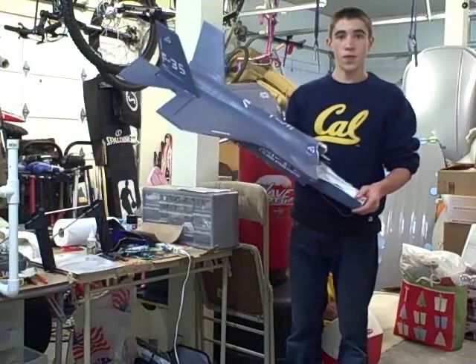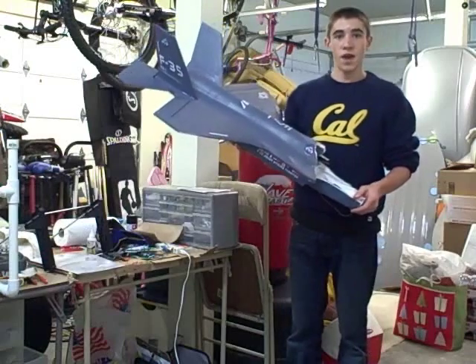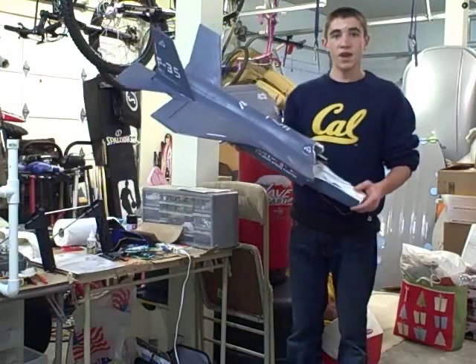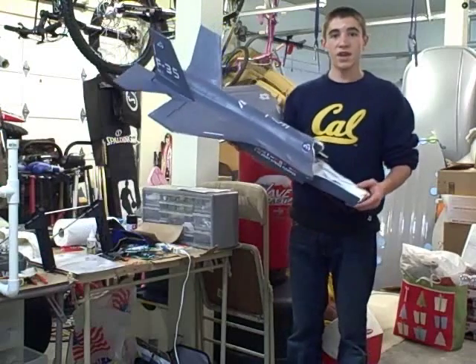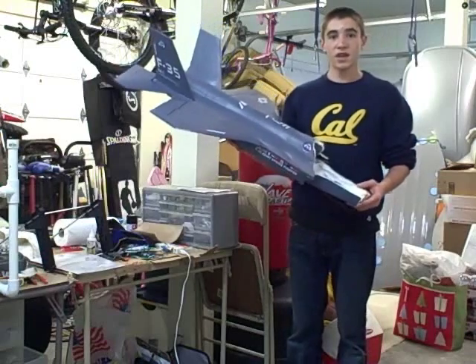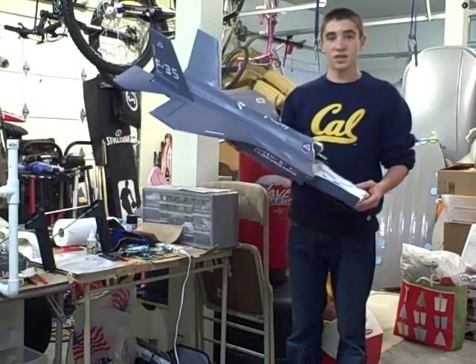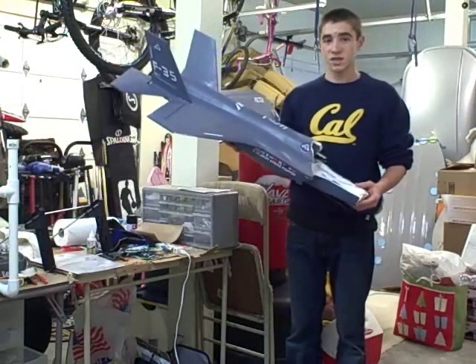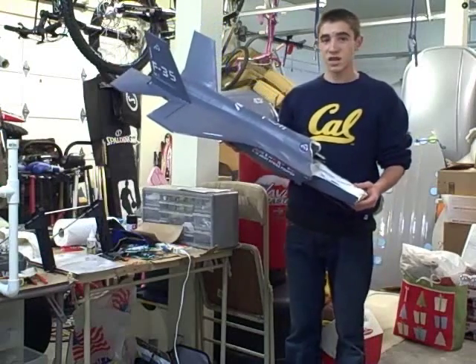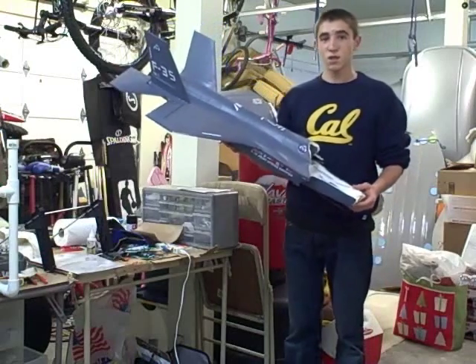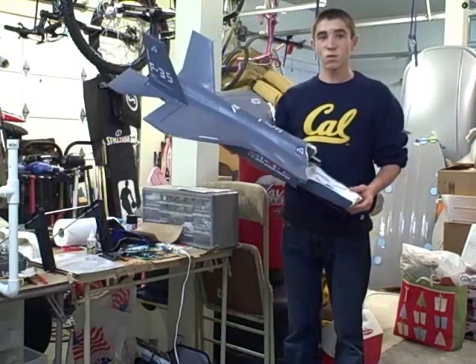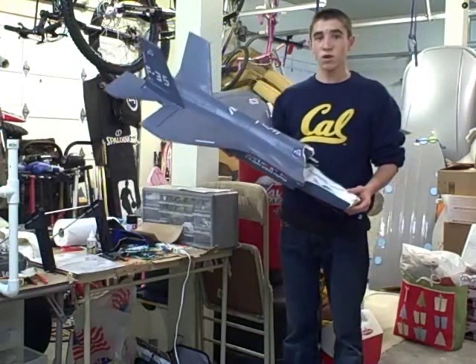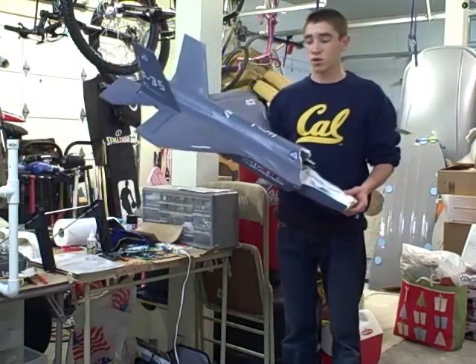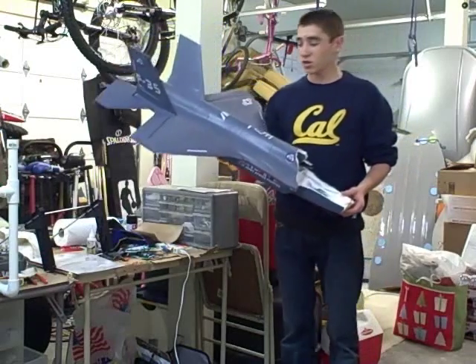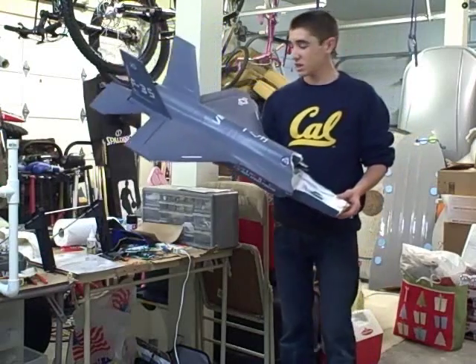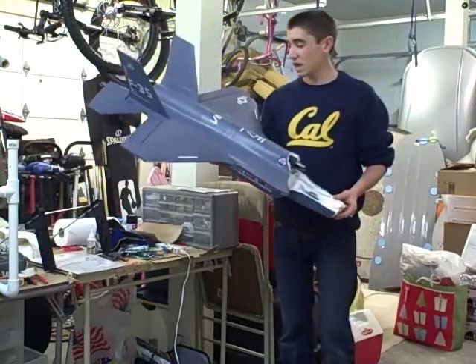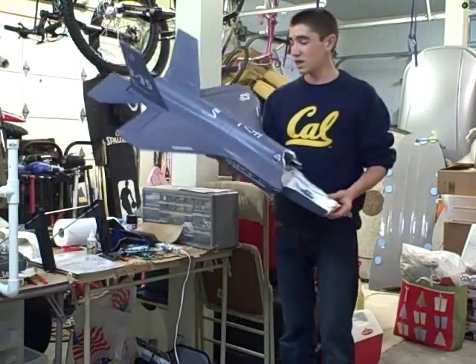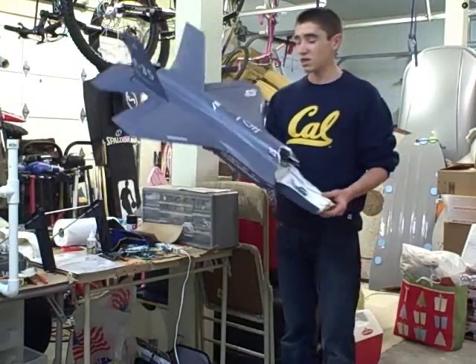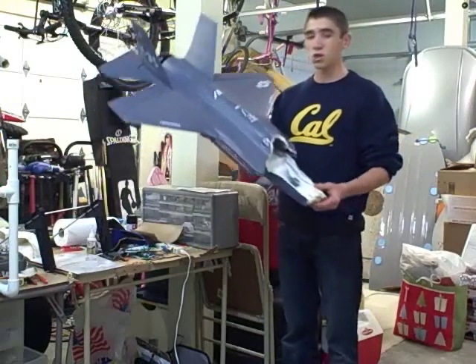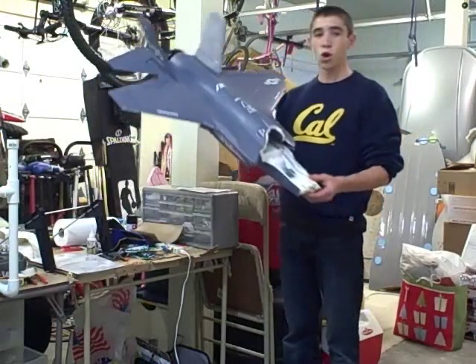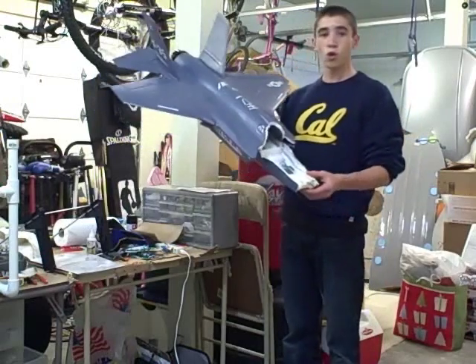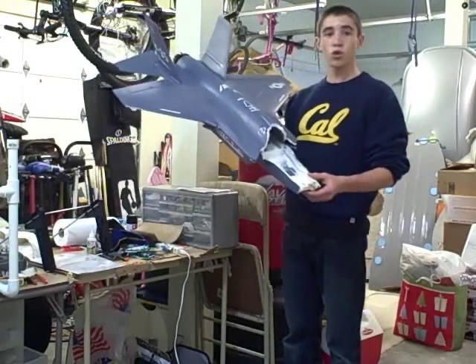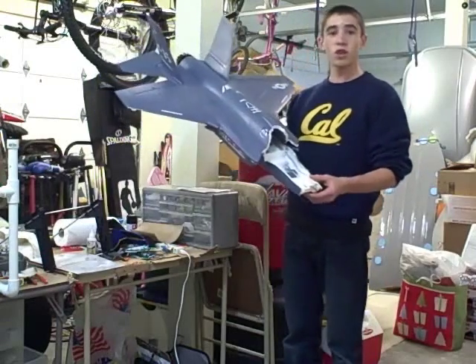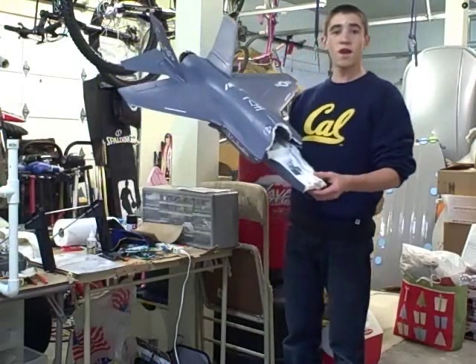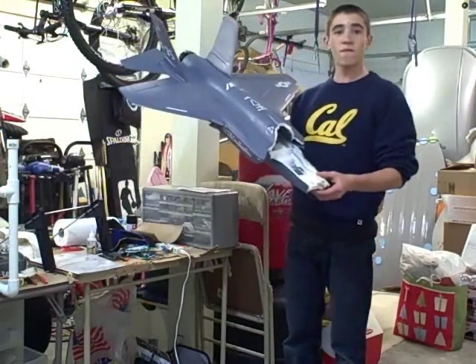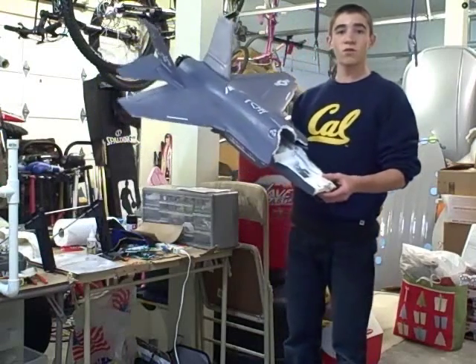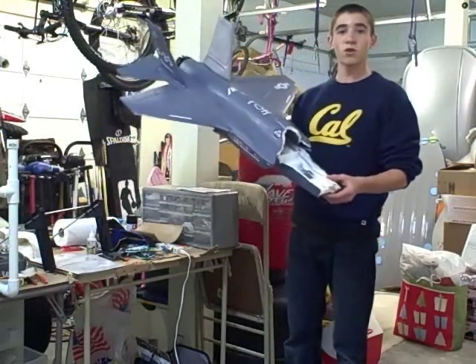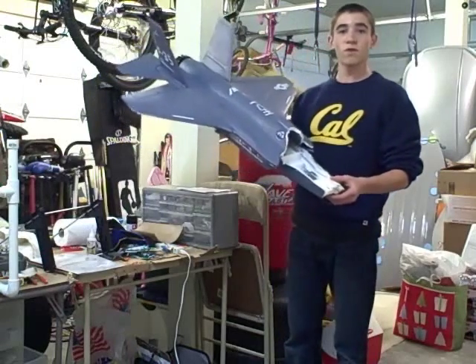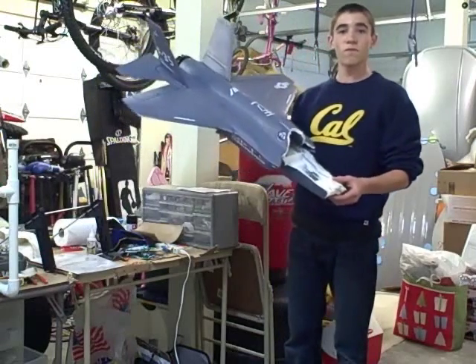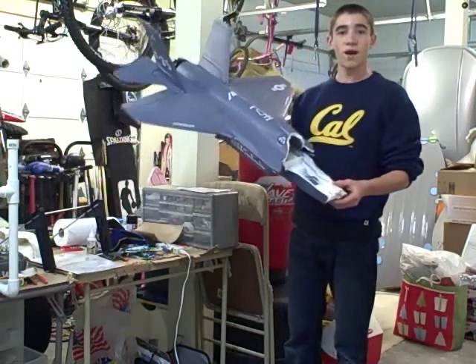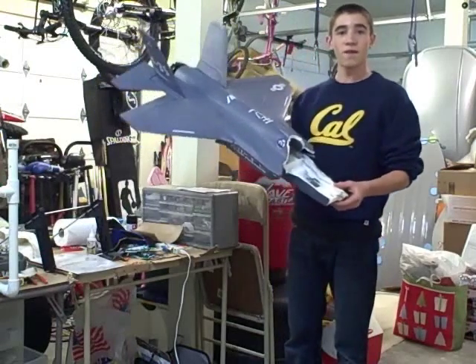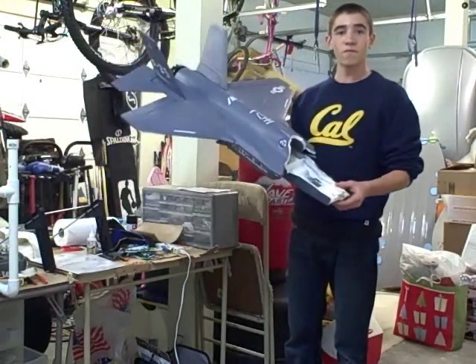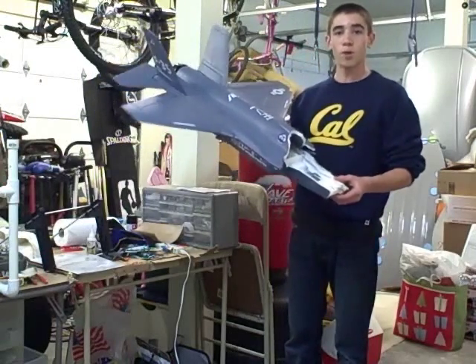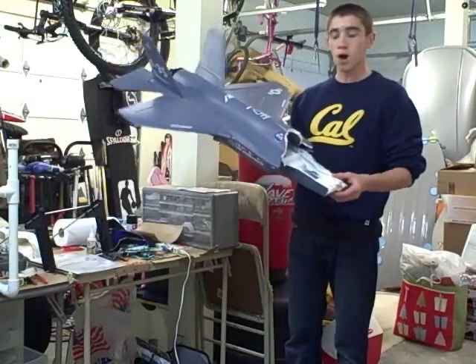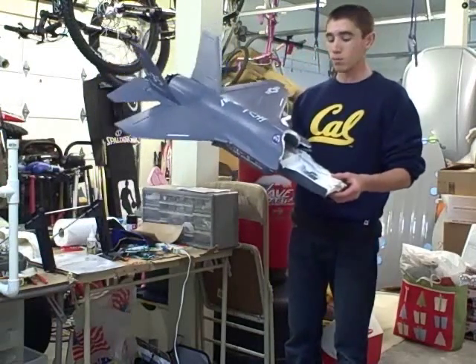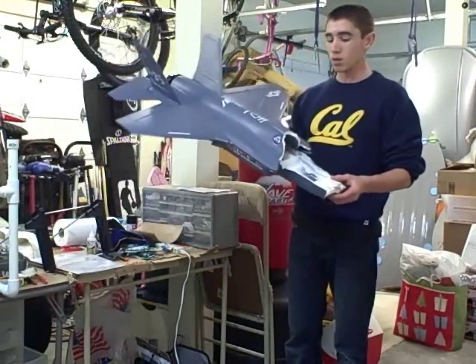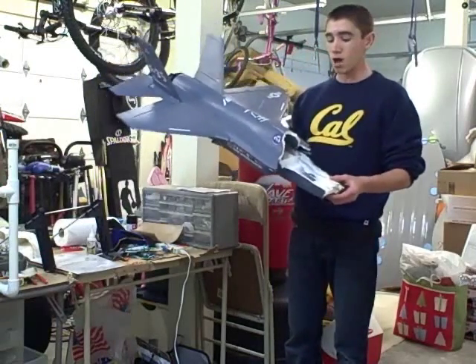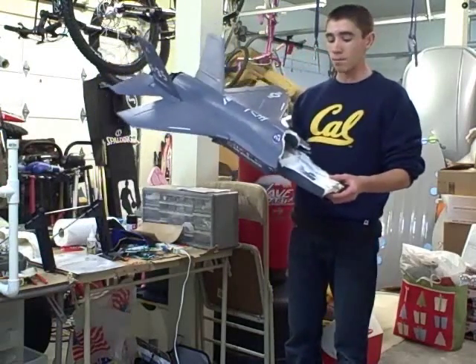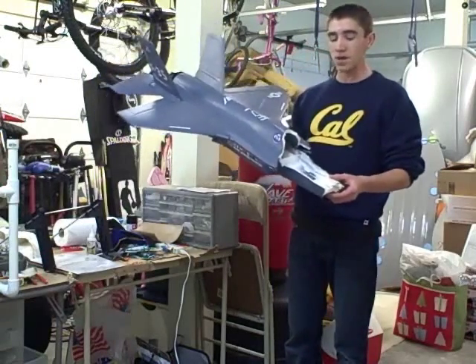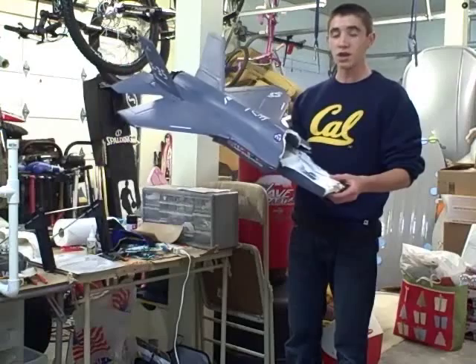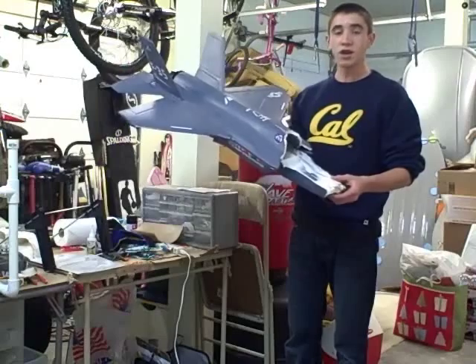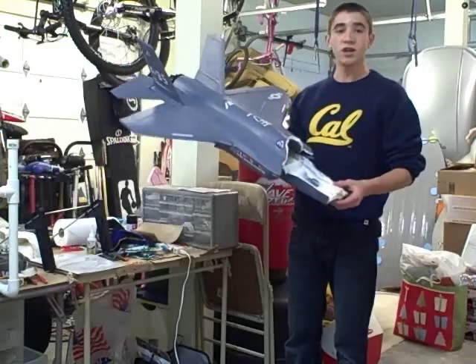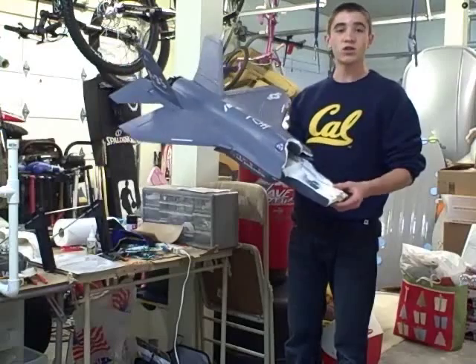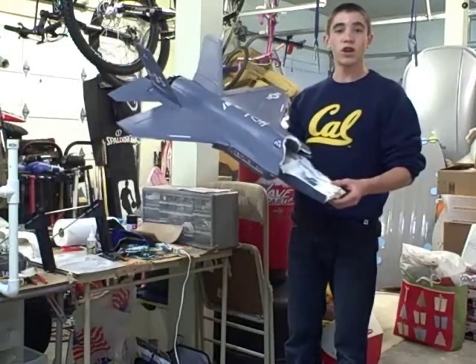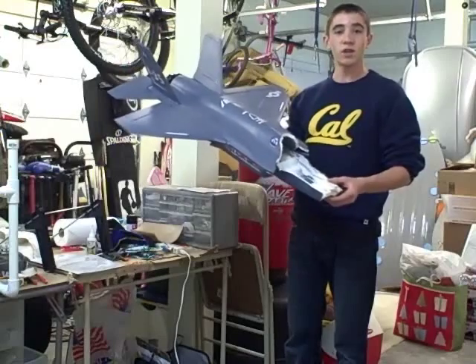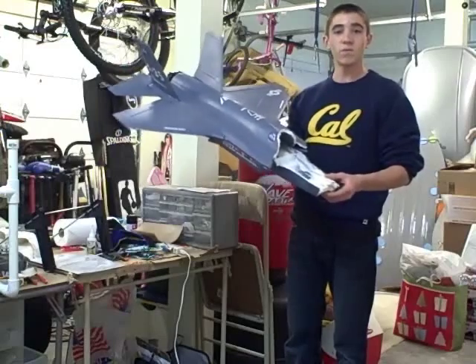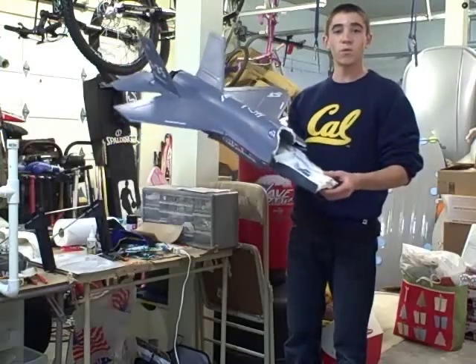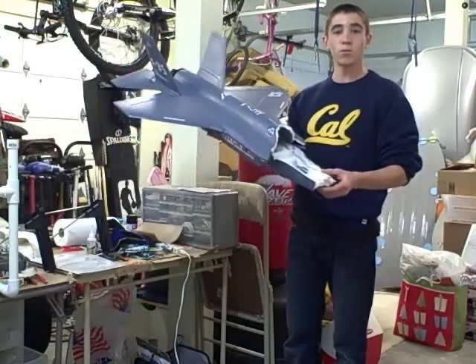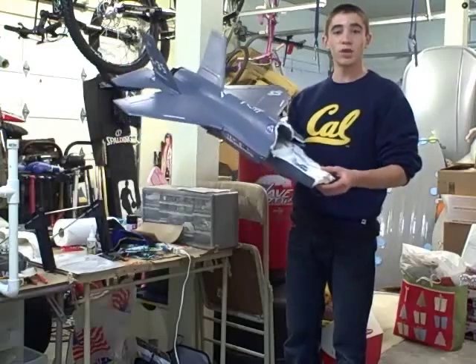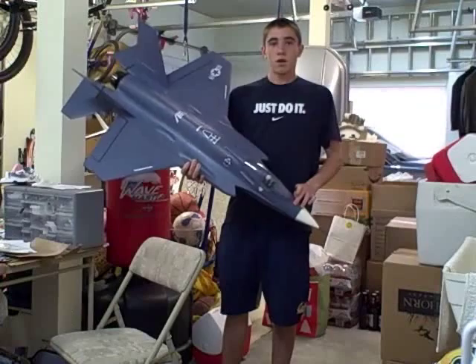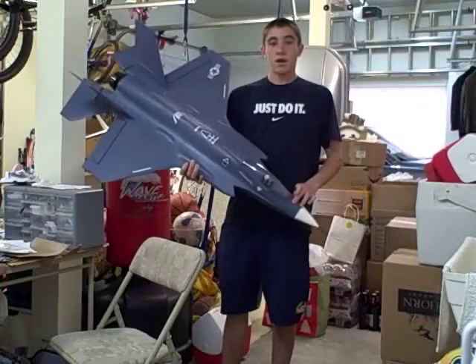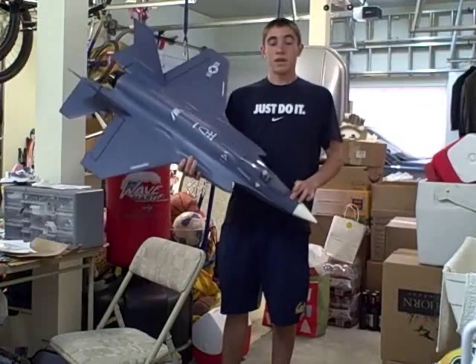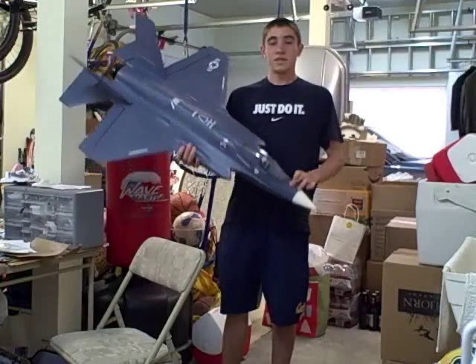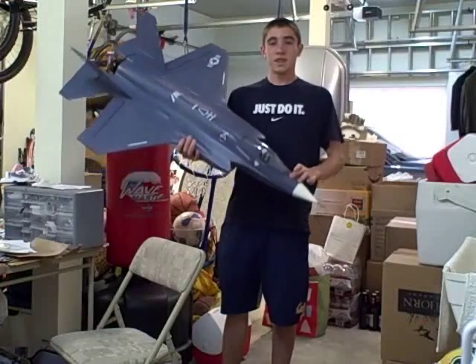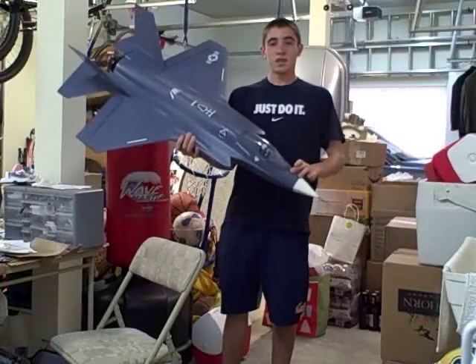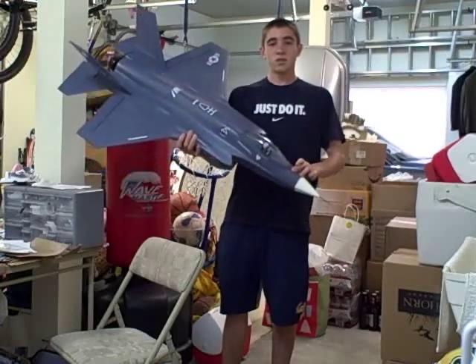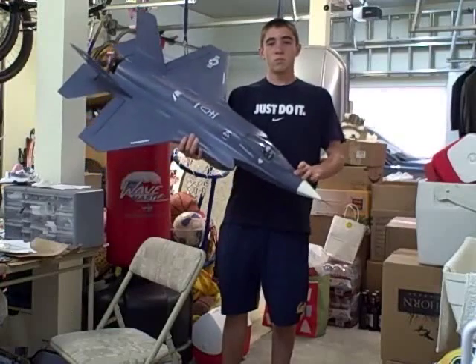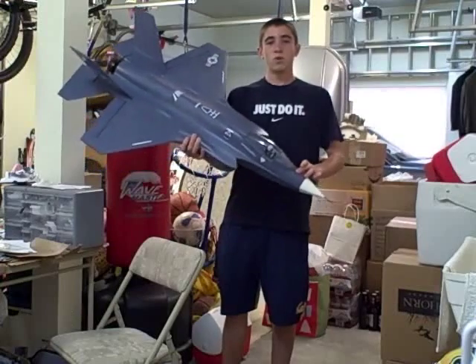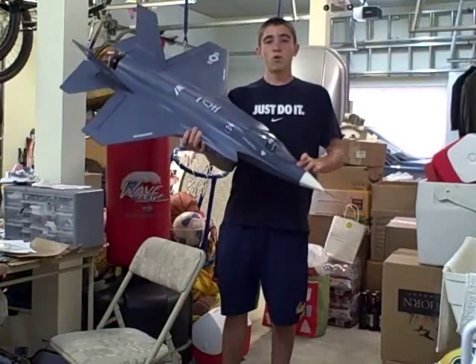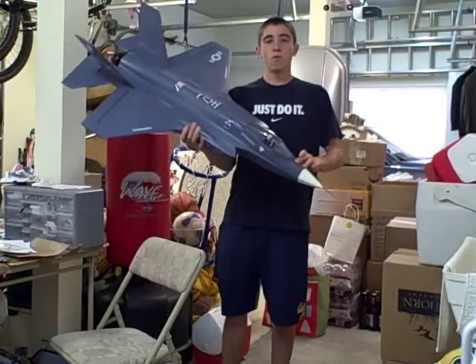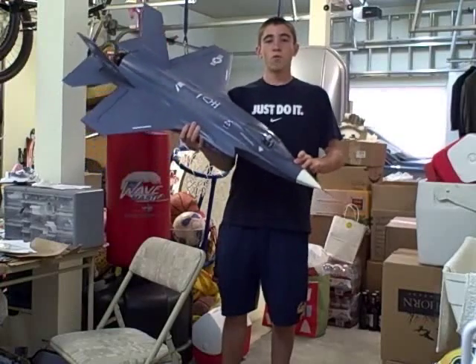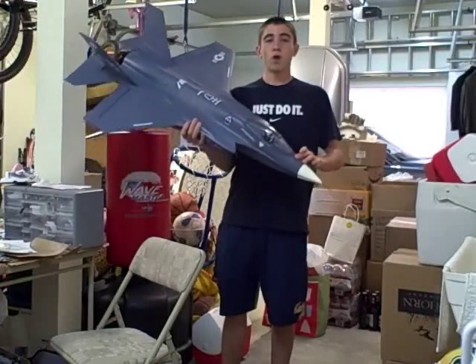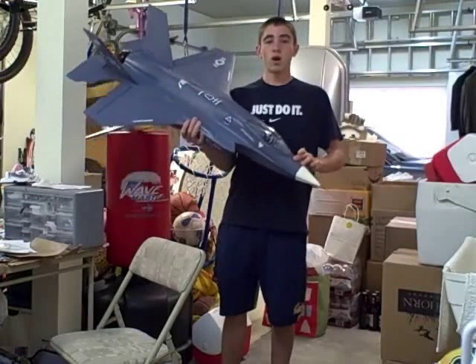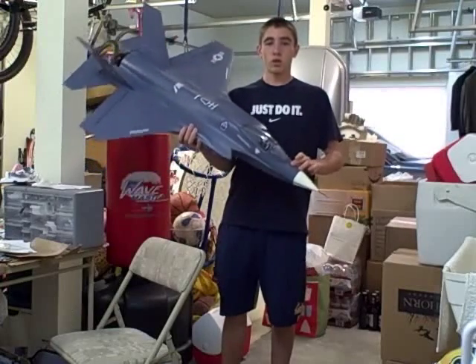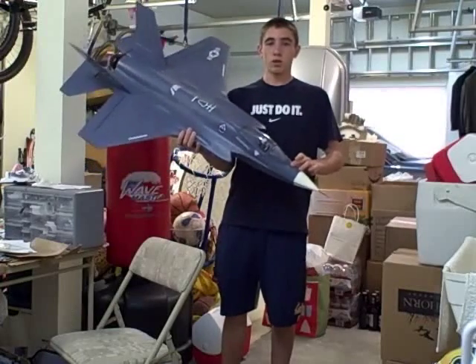Hey guys, today we are going to take this total F-35 from Hobby Lobby and transform it into this beautiful model.